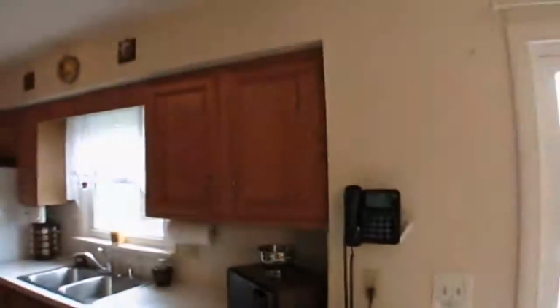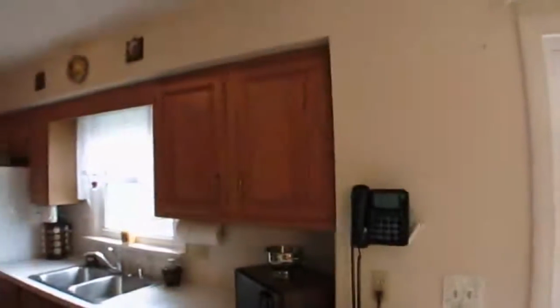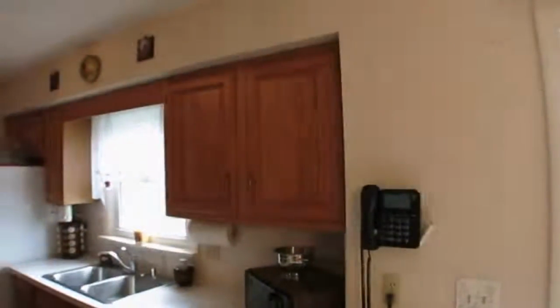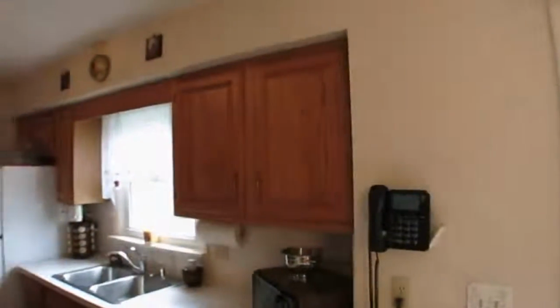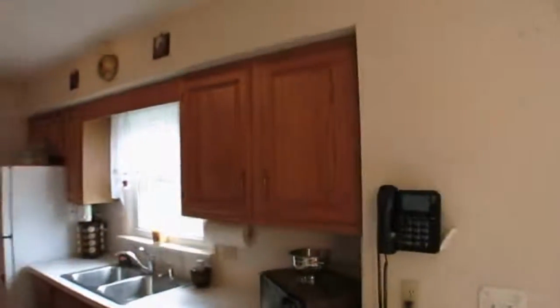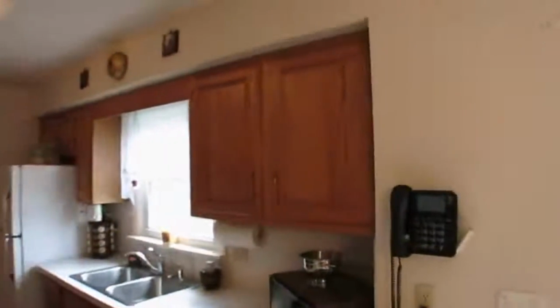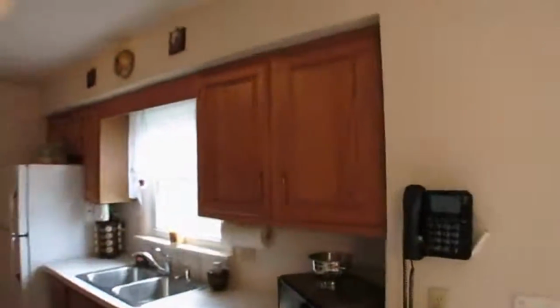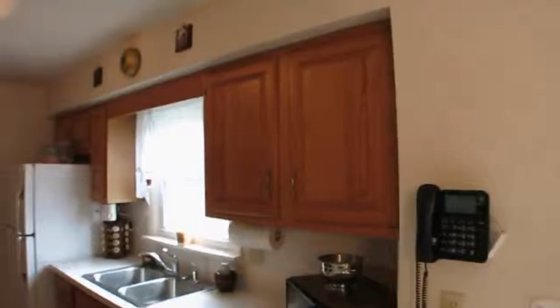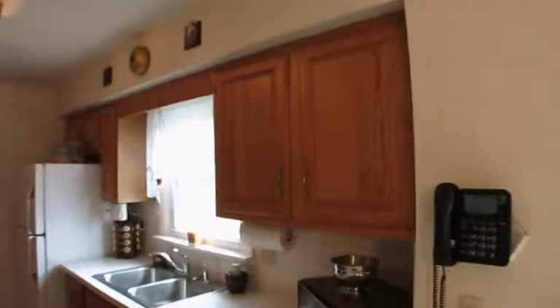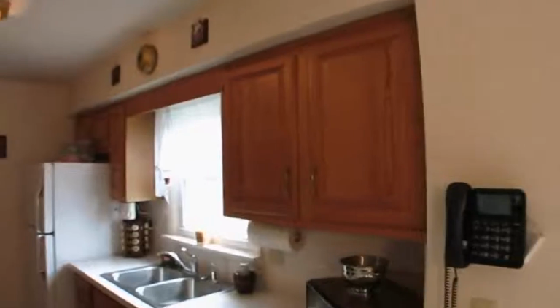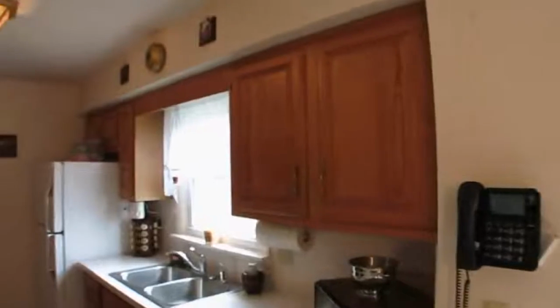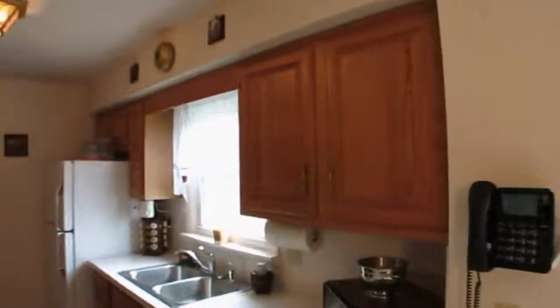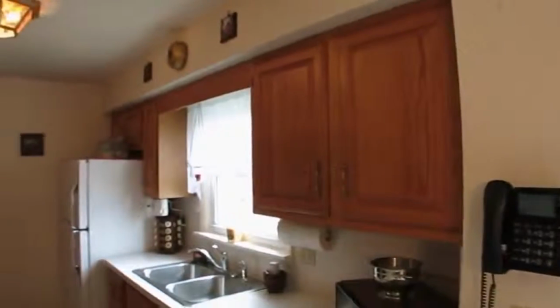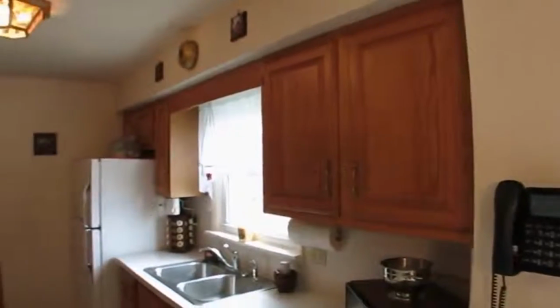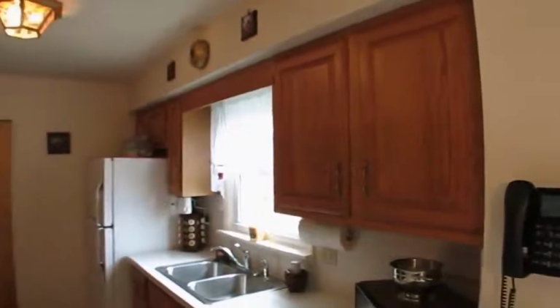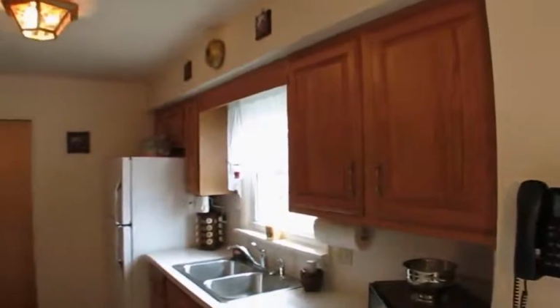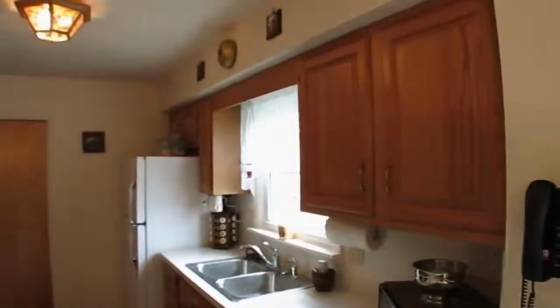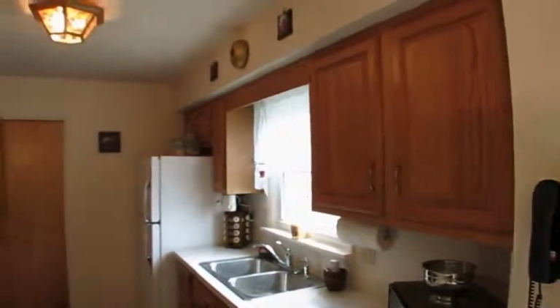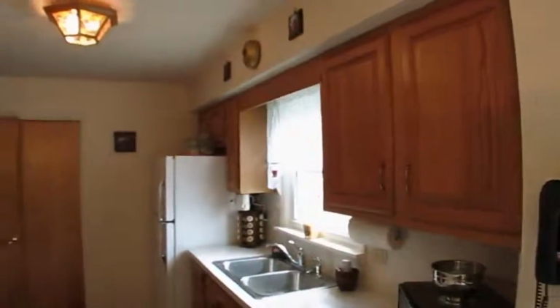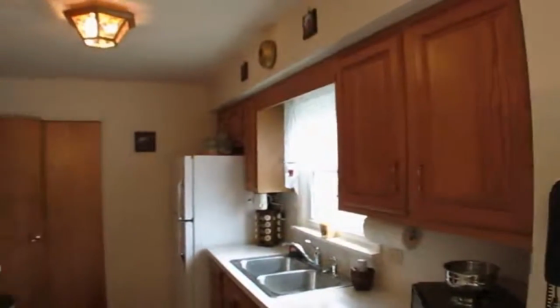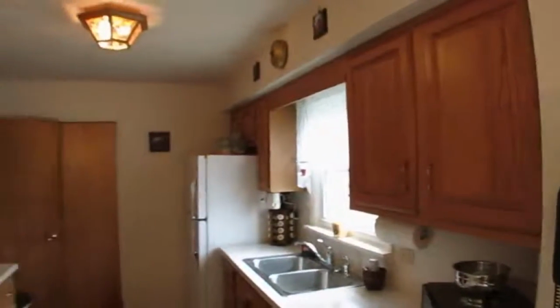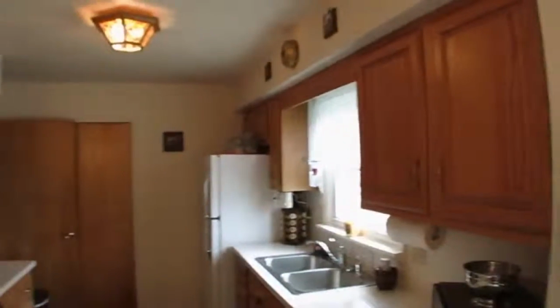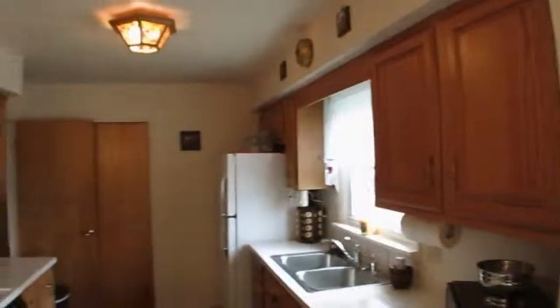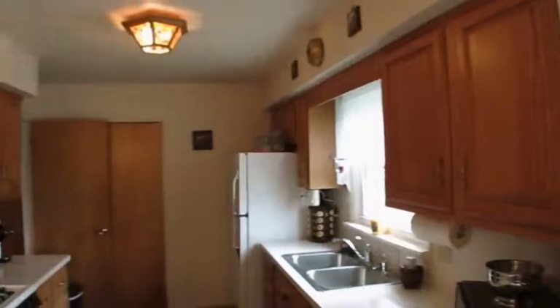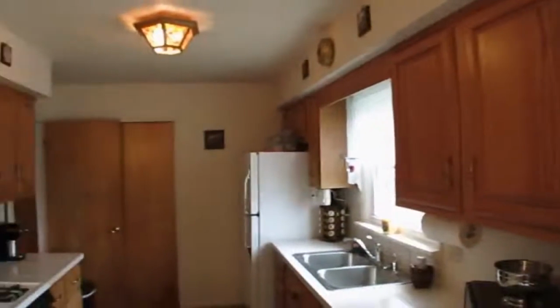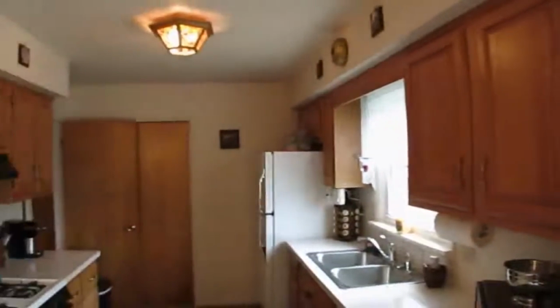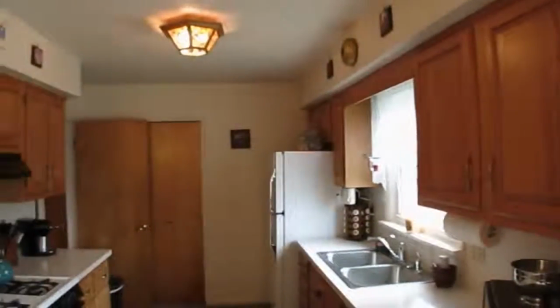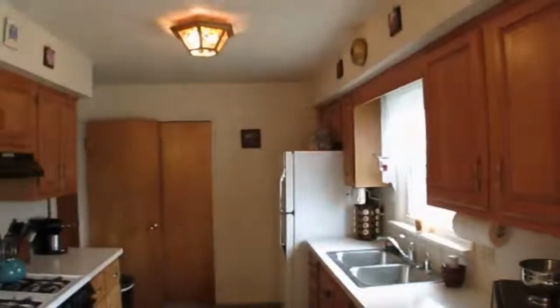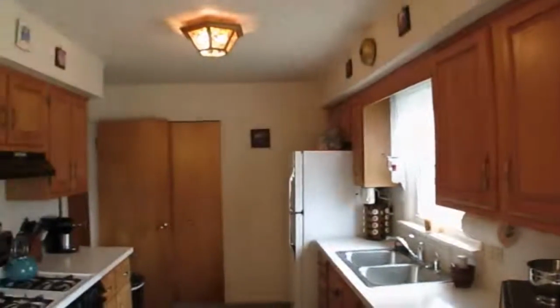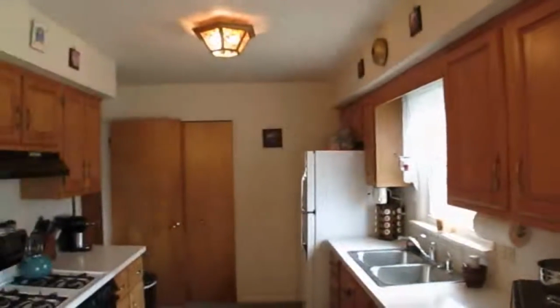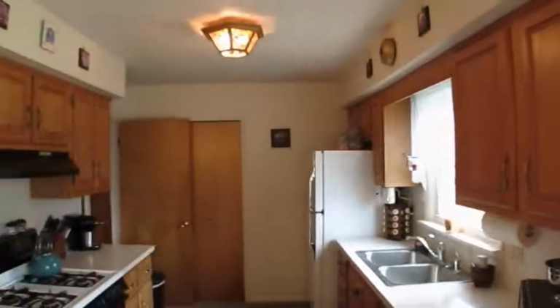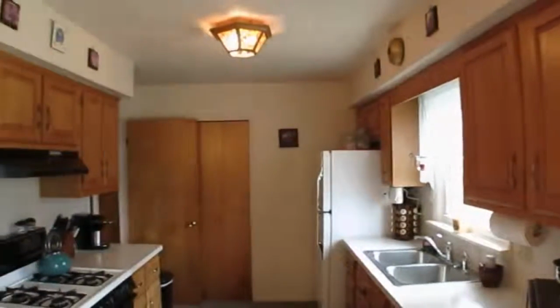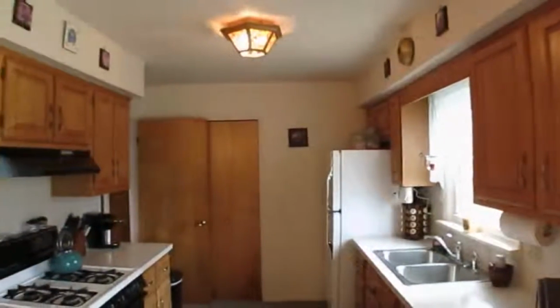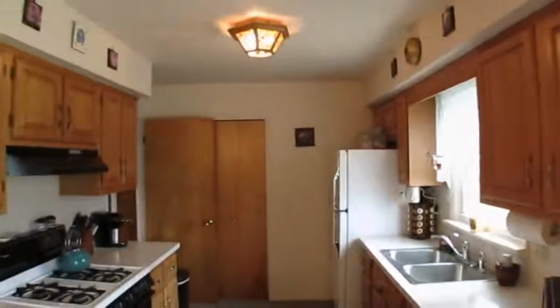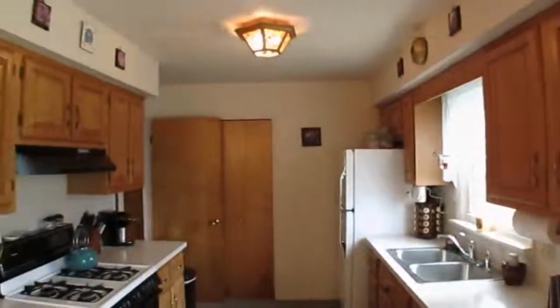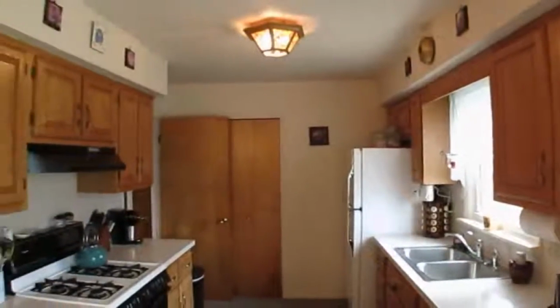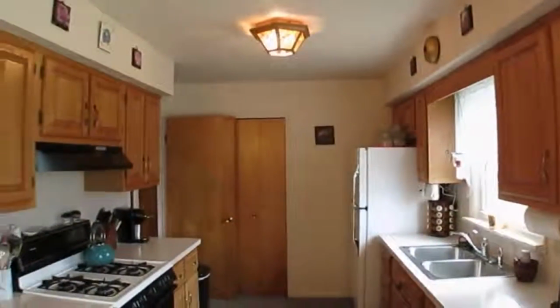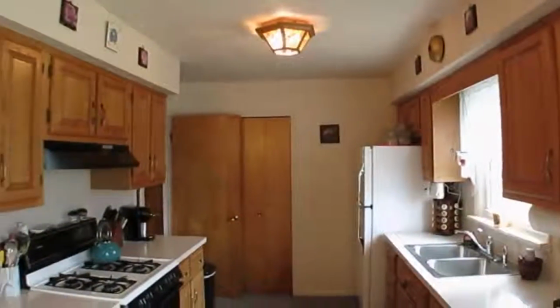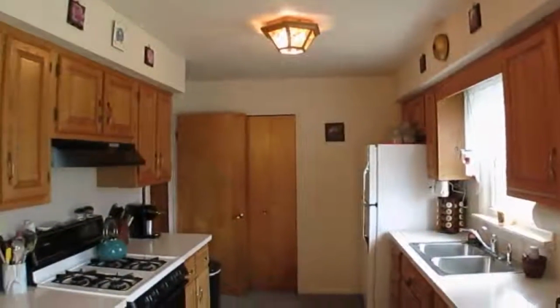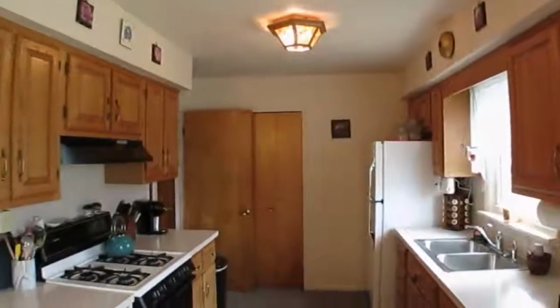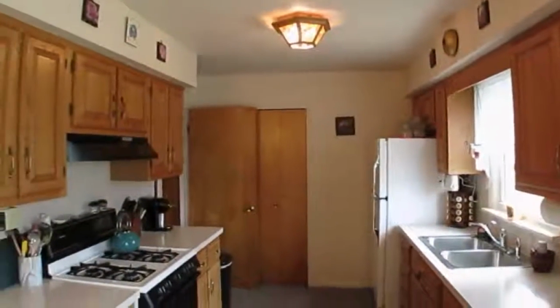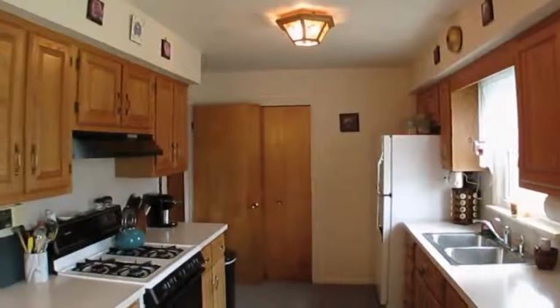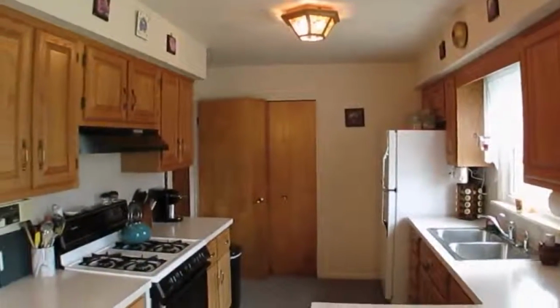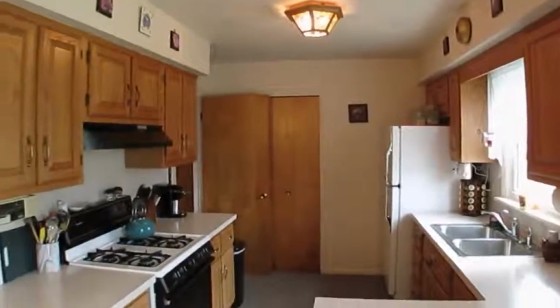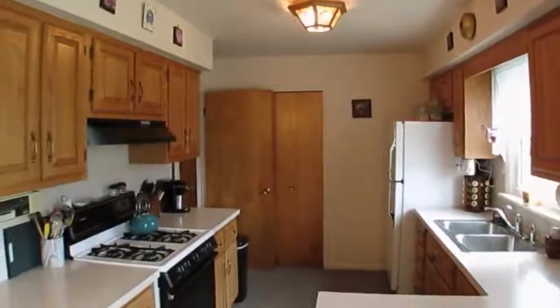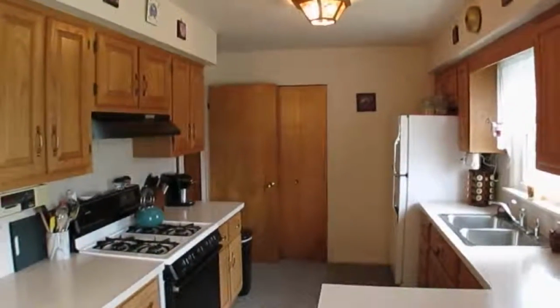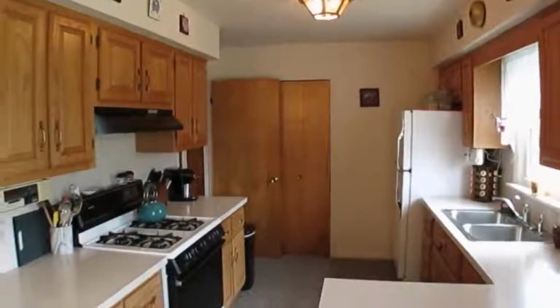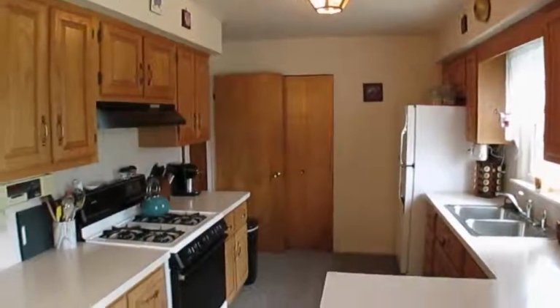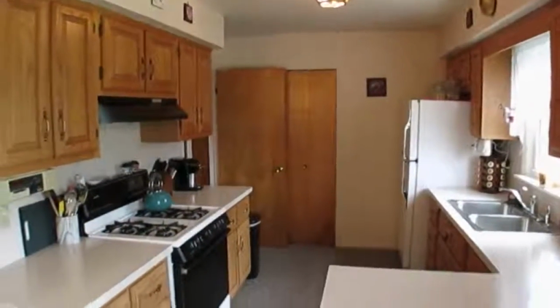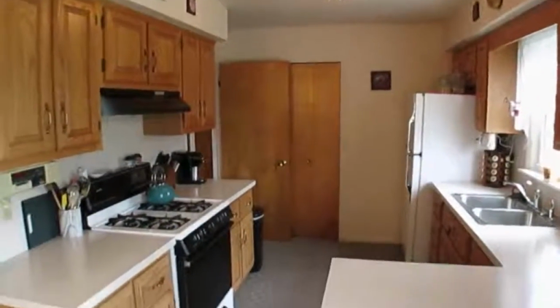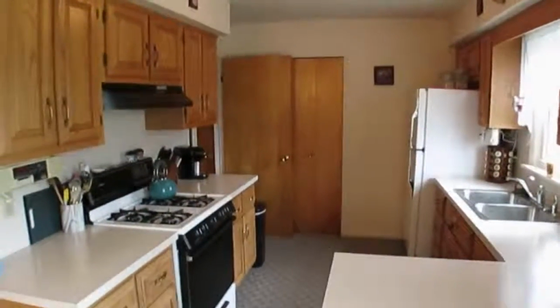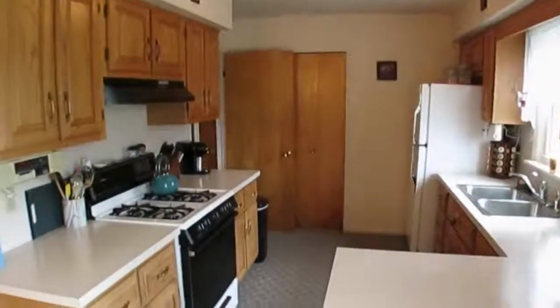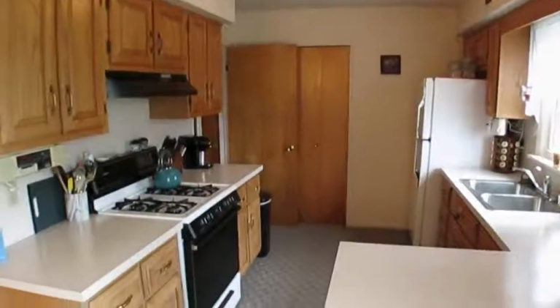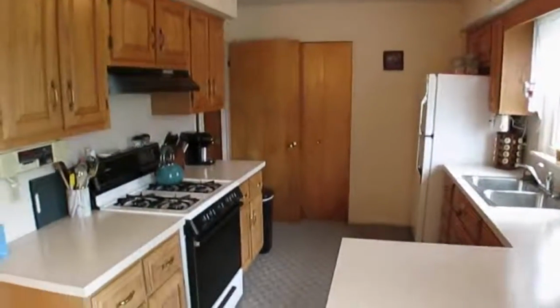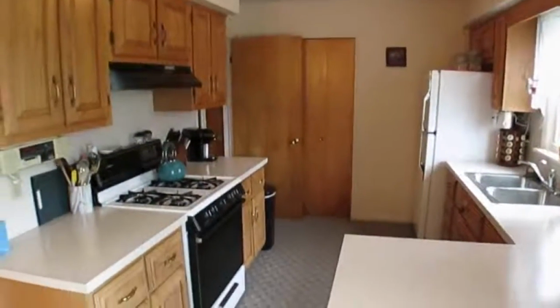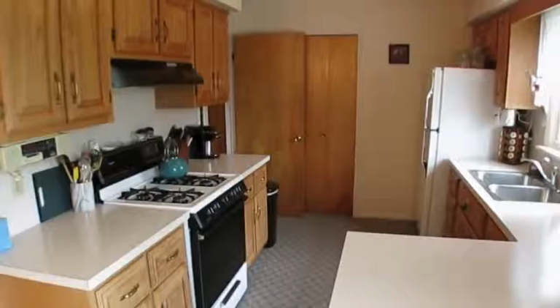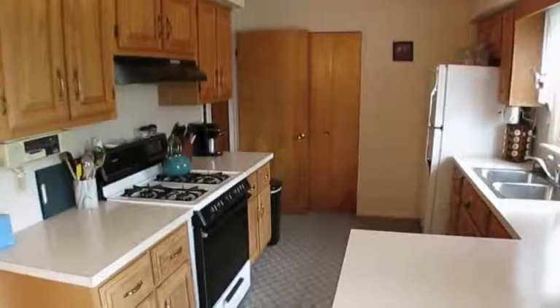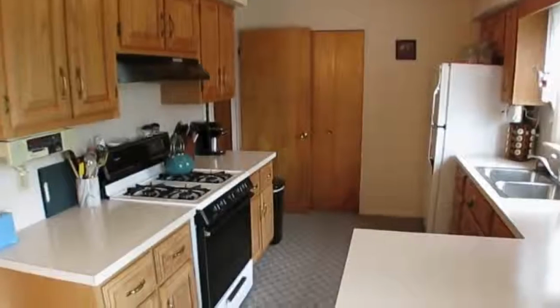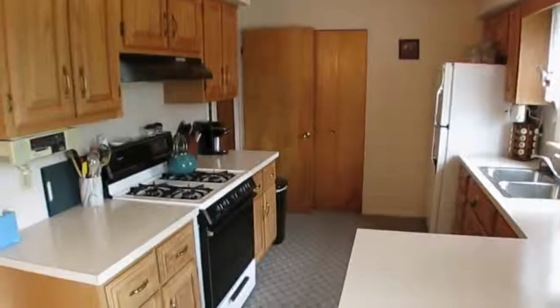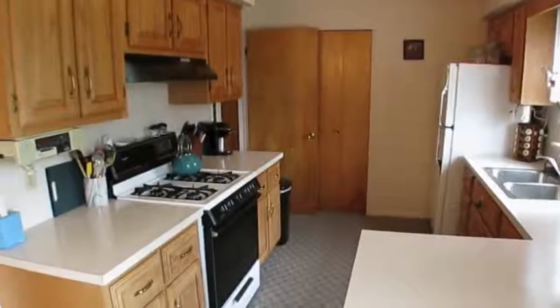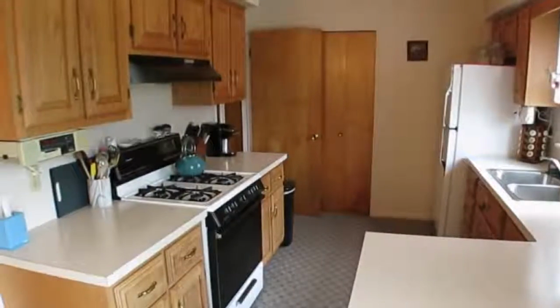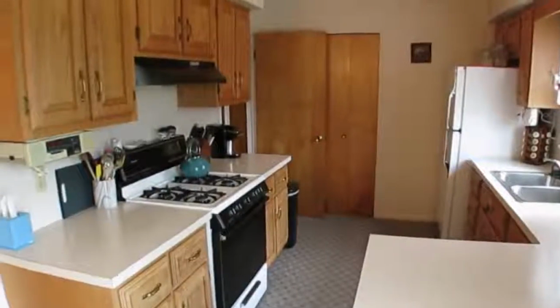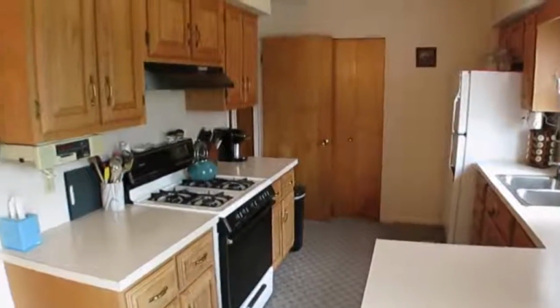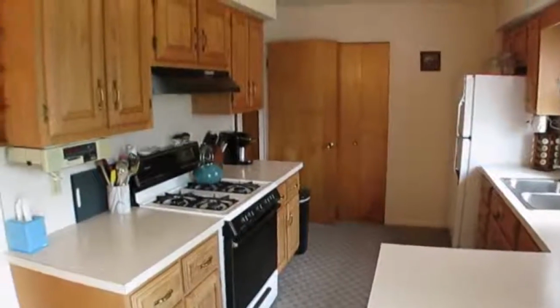The kitchen features oak cabinets, a pantry, and all appliances, including the newer dishwasher.